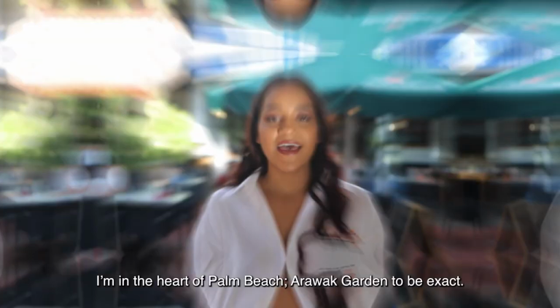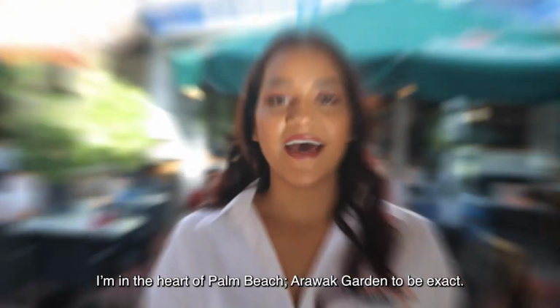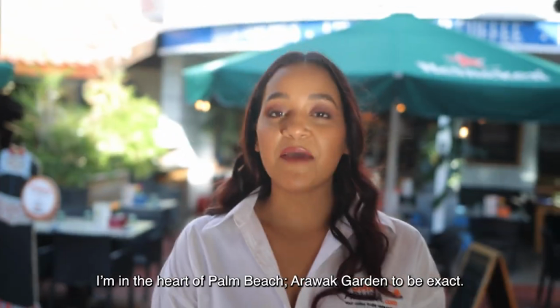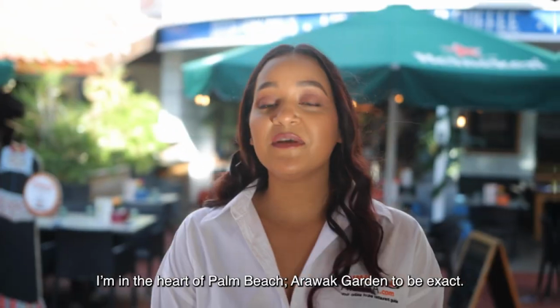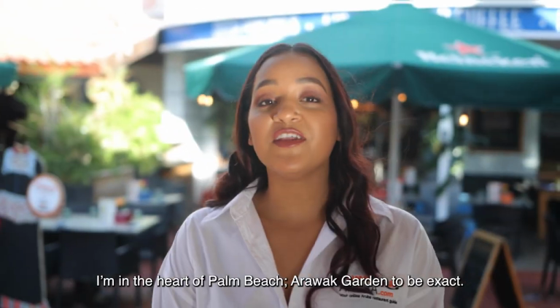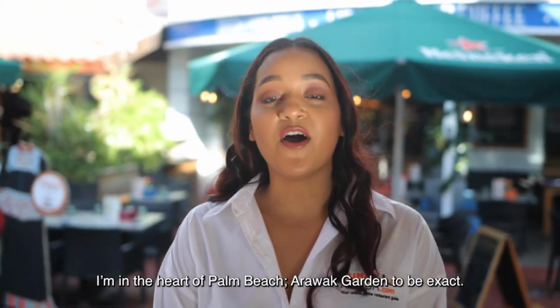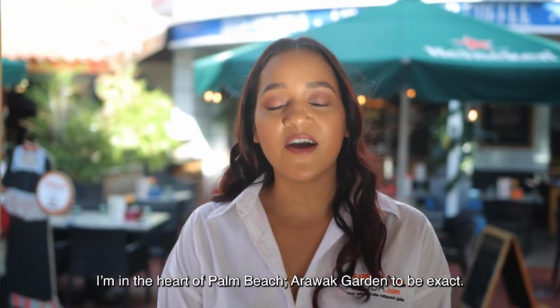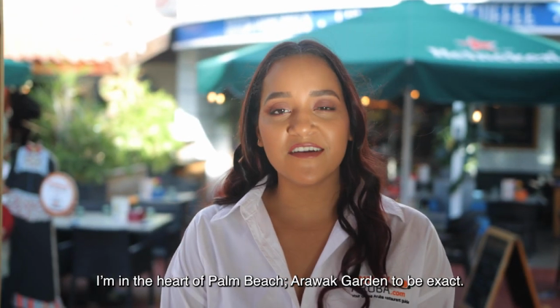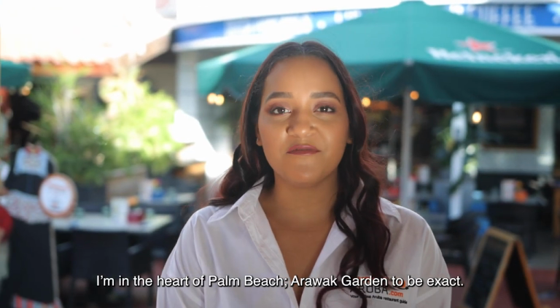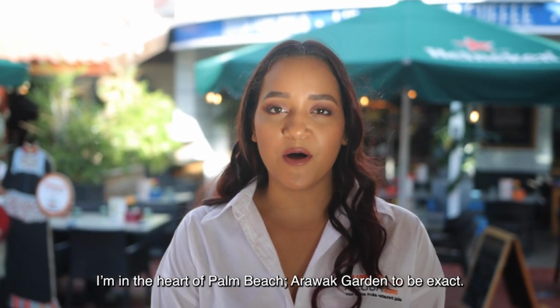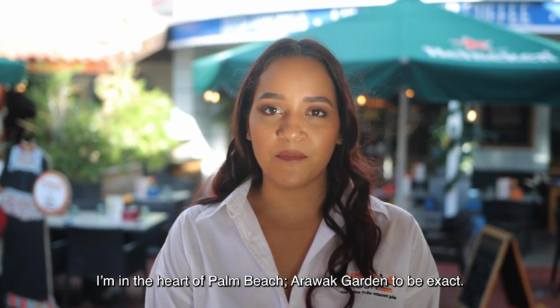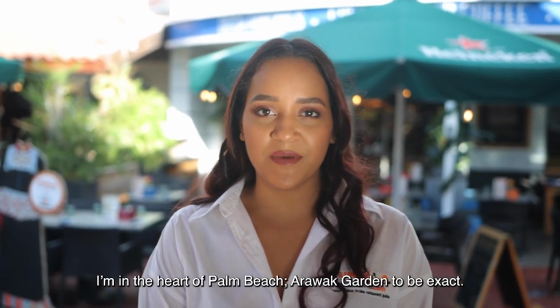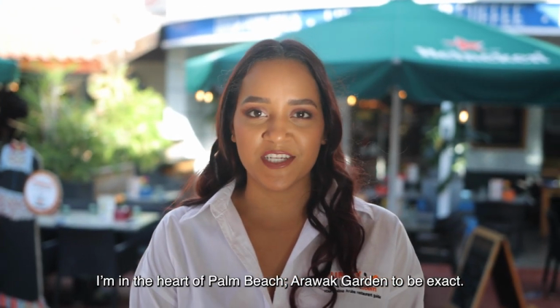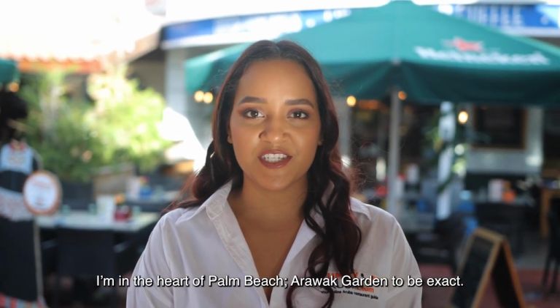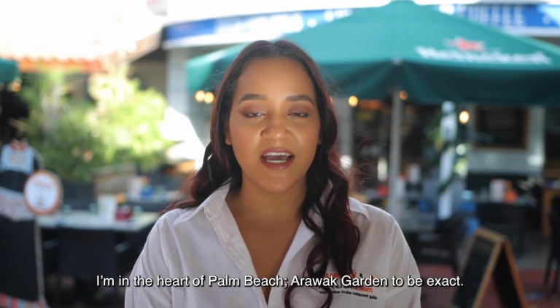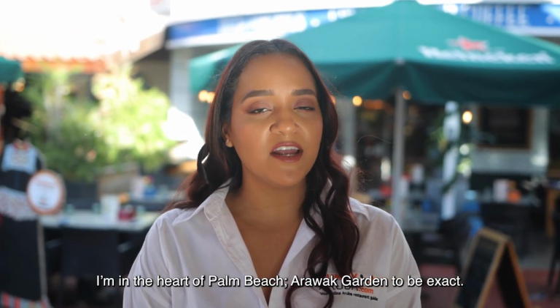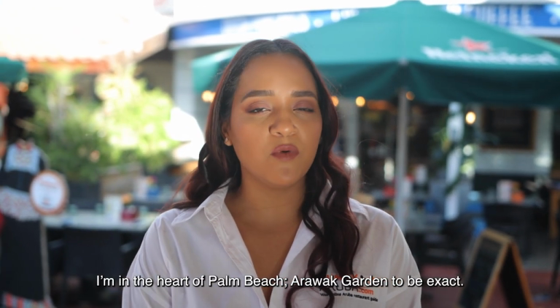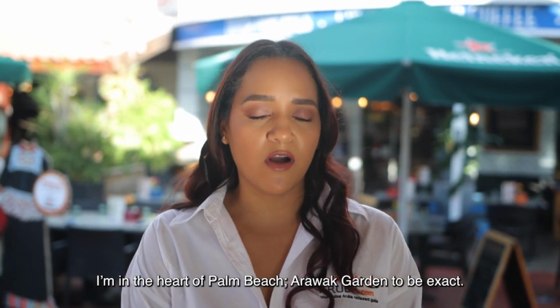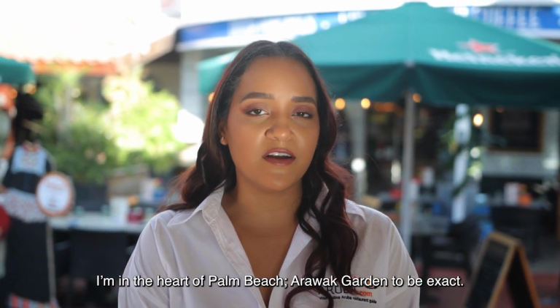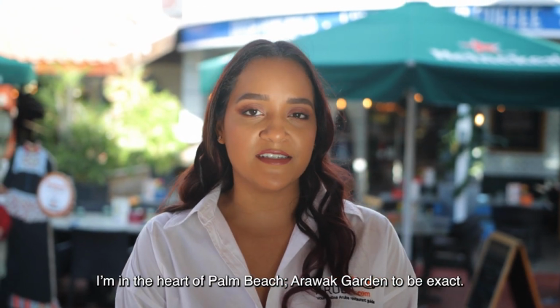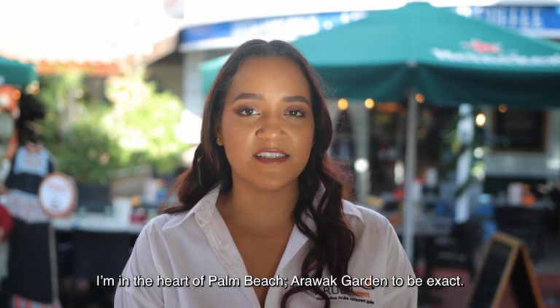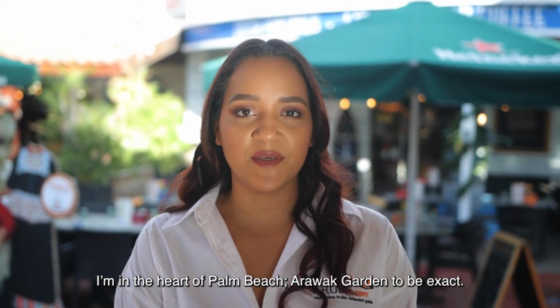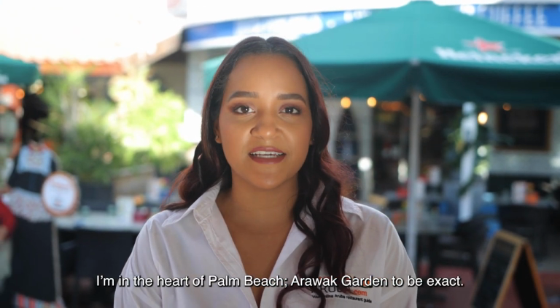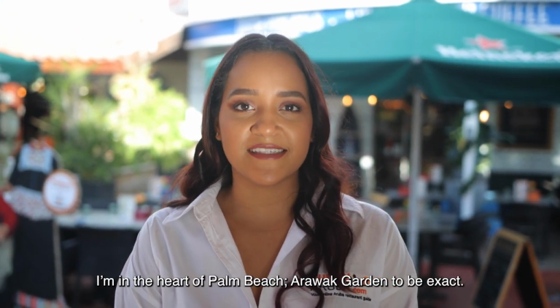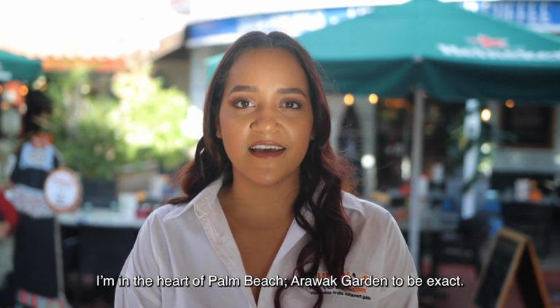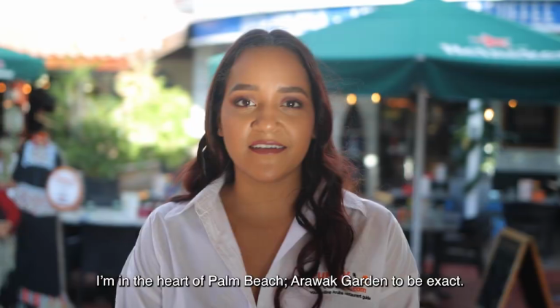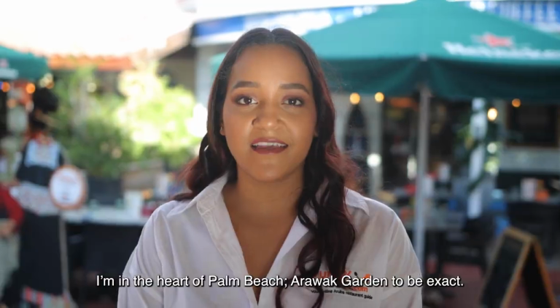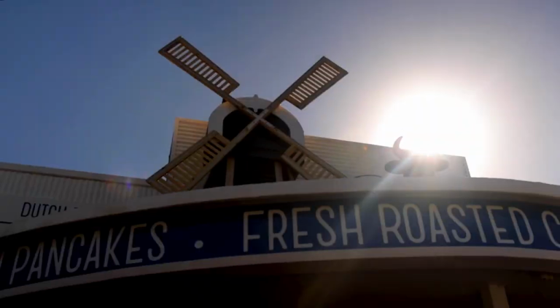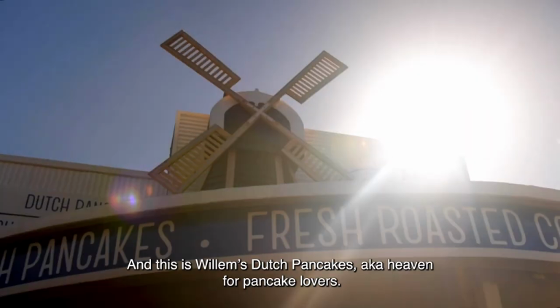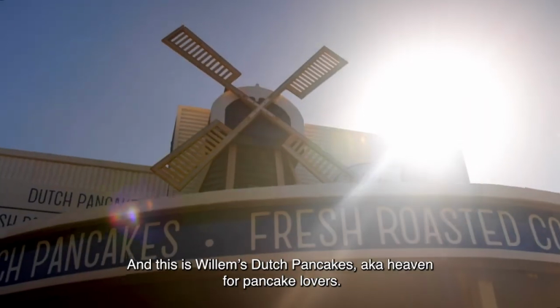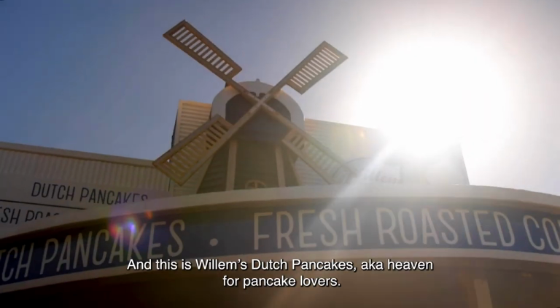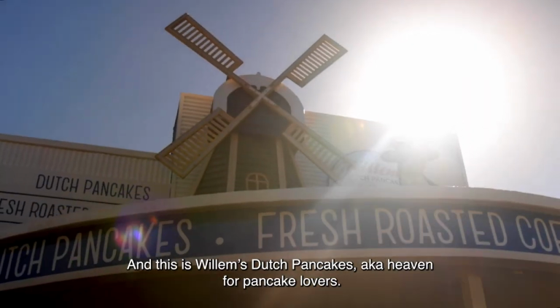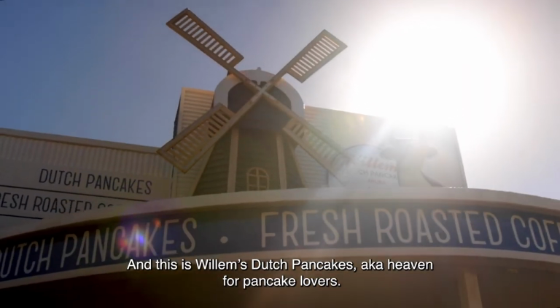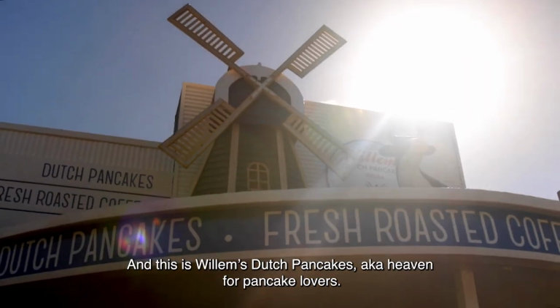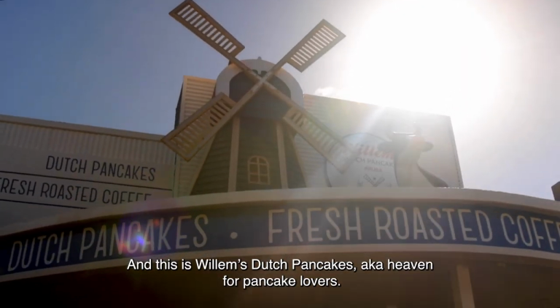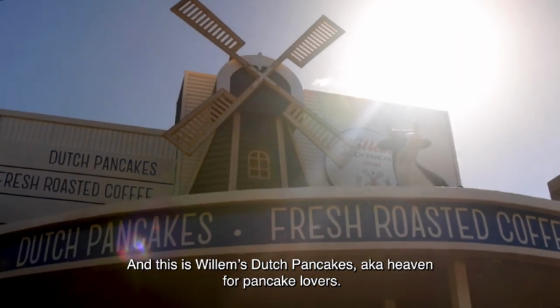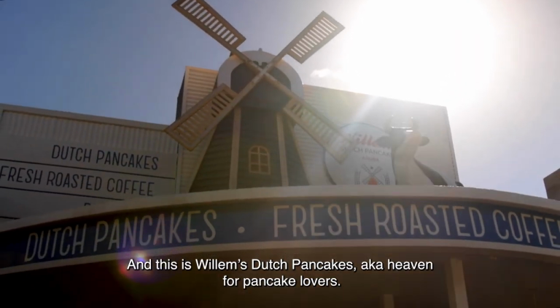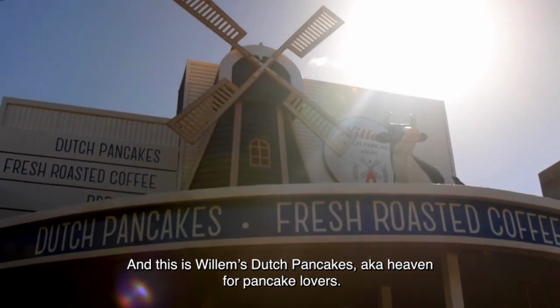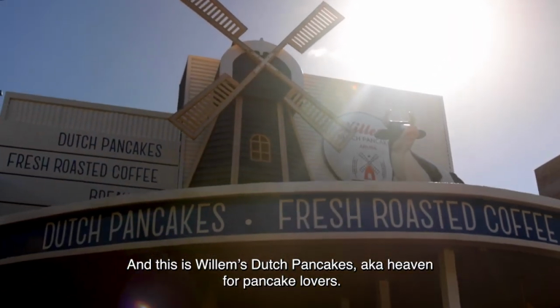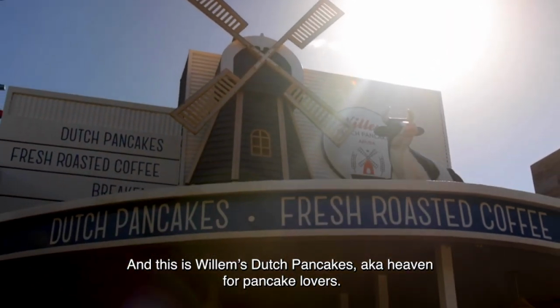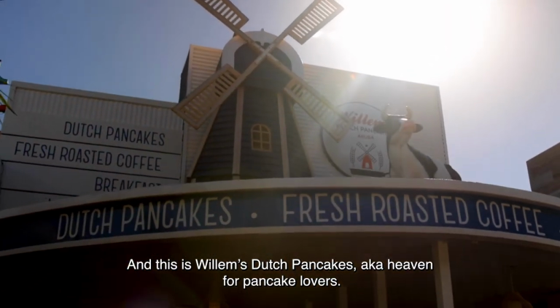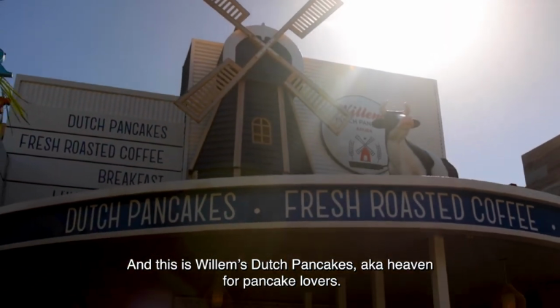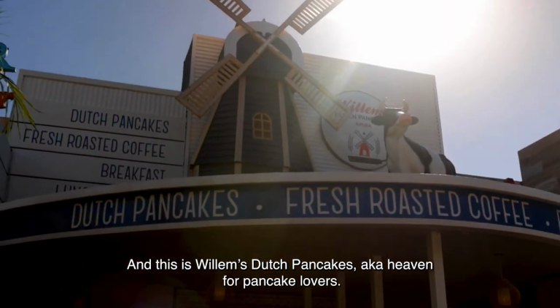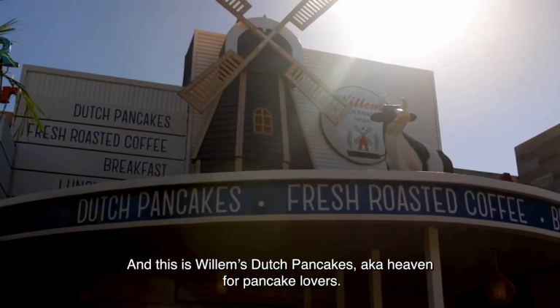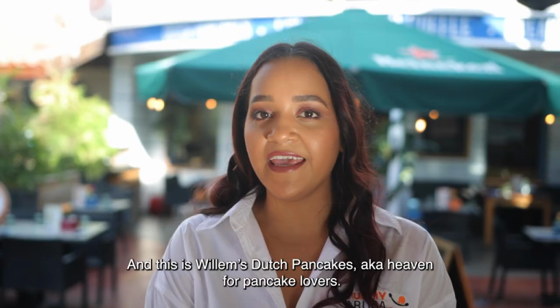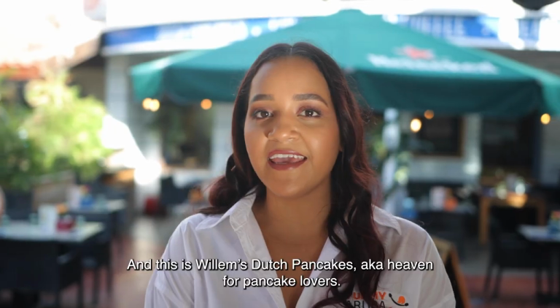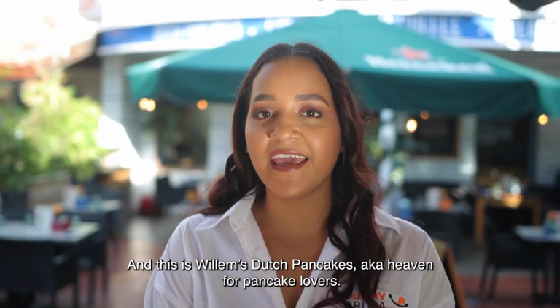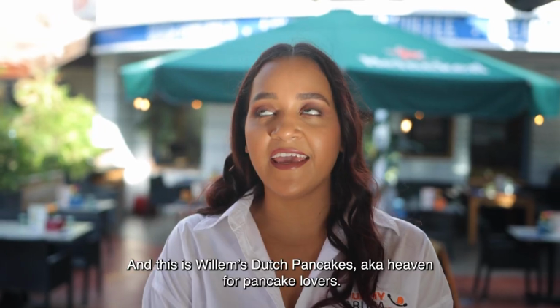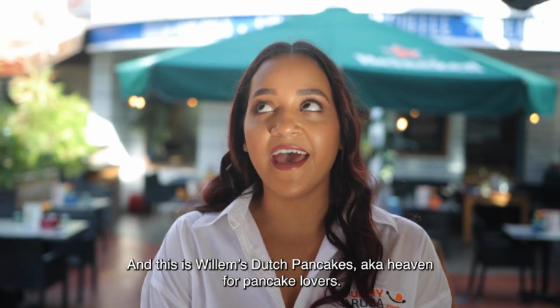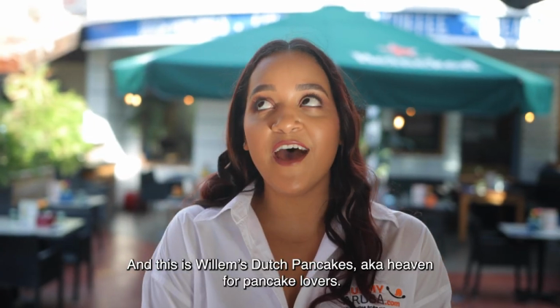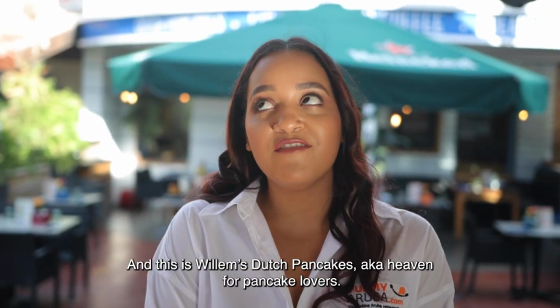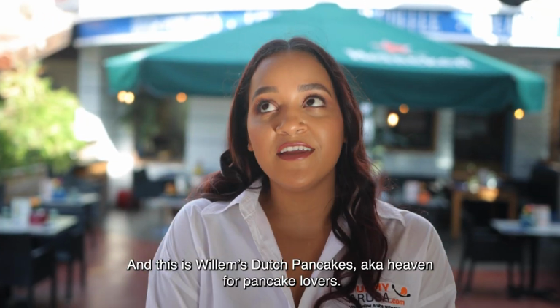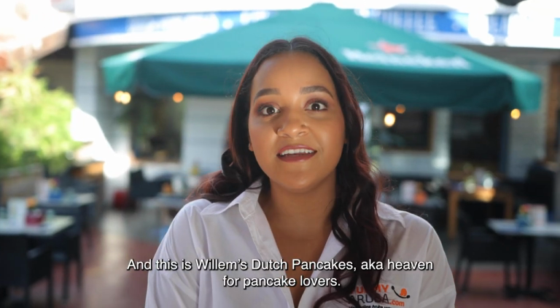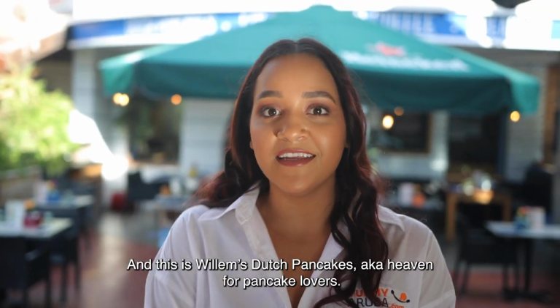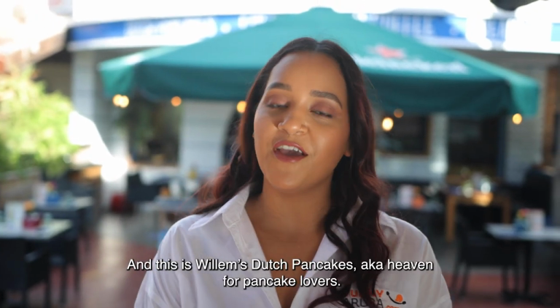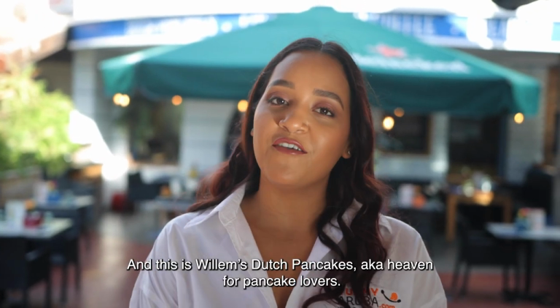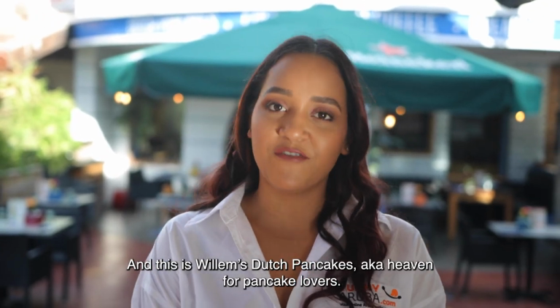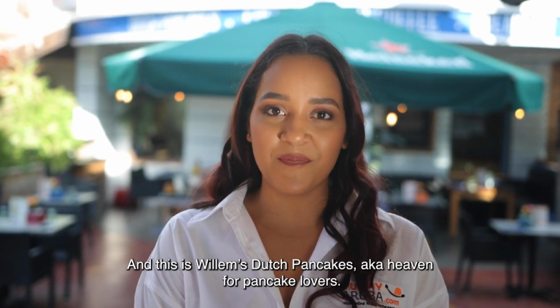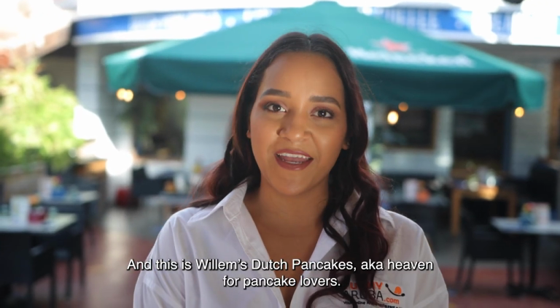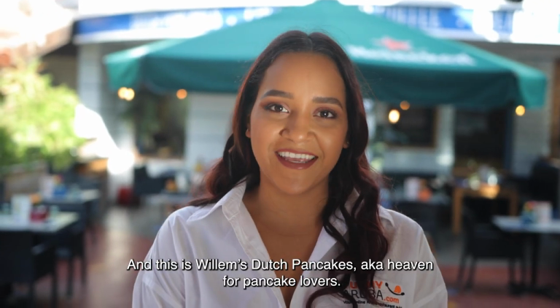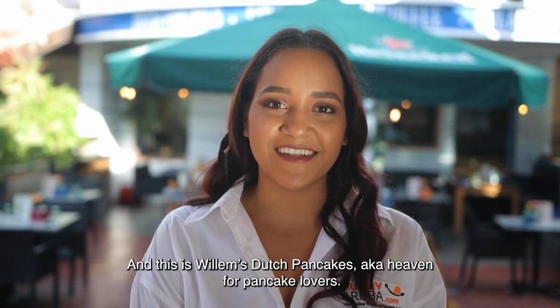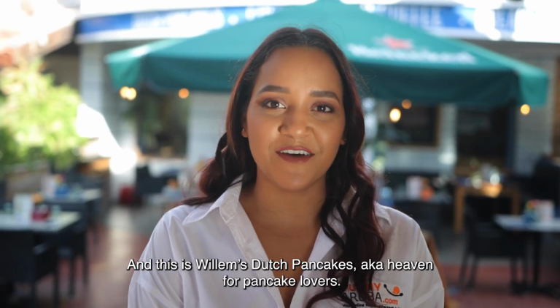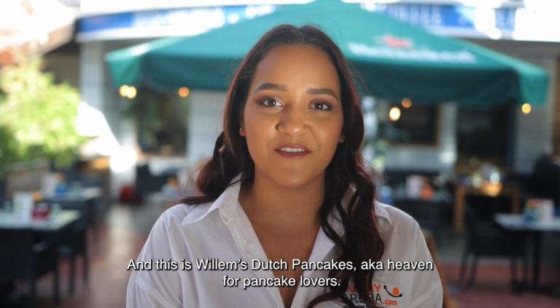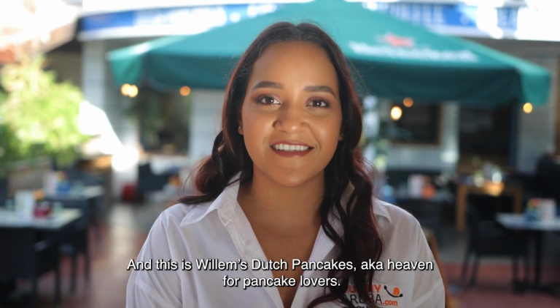I'm in the heart of Palm Beach, Ottawa Gardens to be exact. And this is Willem's Dutch Pancakes, a.k.a. heaven for pancake lovers.